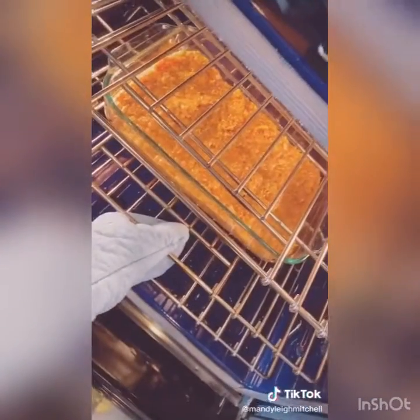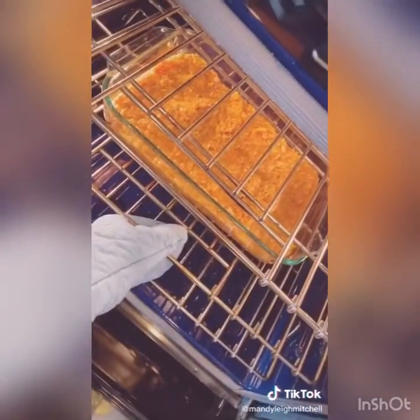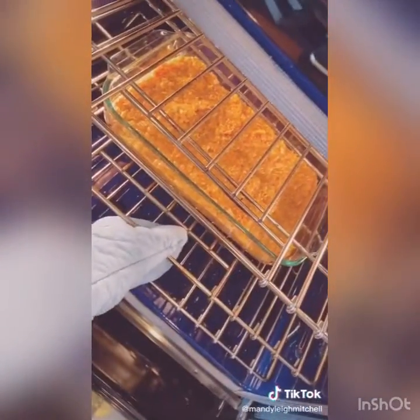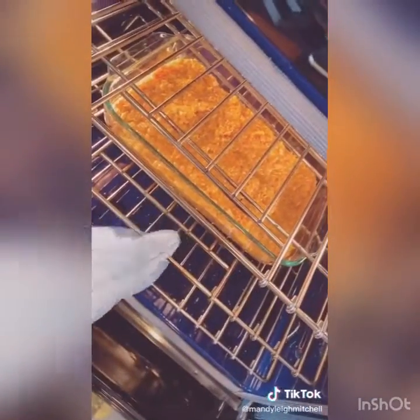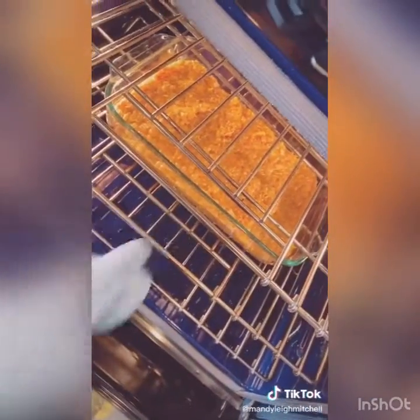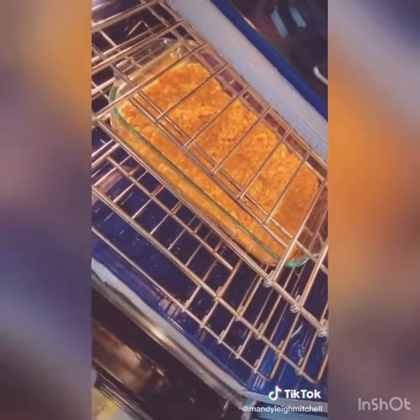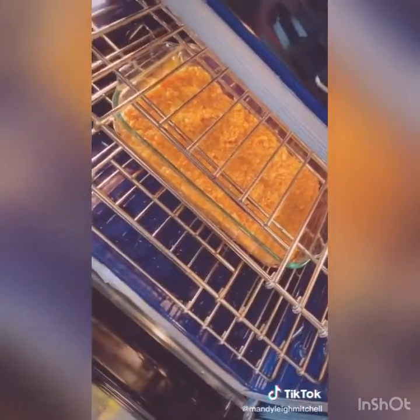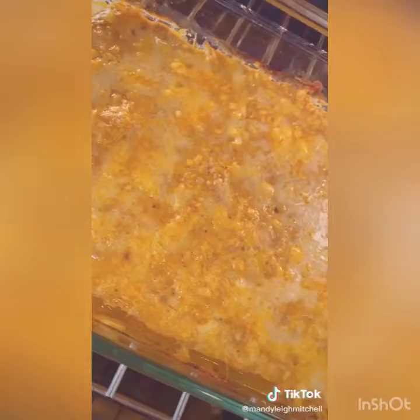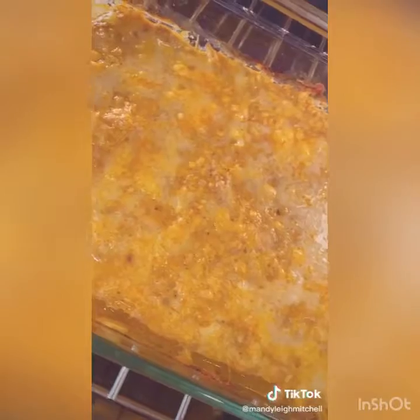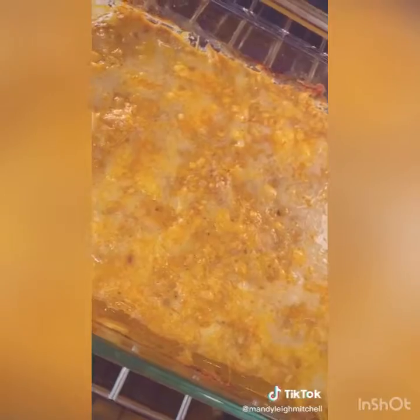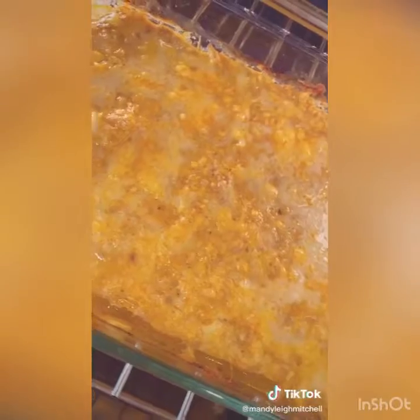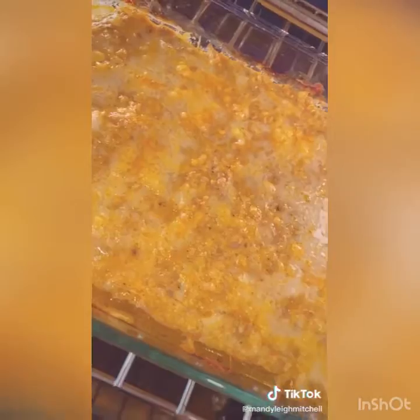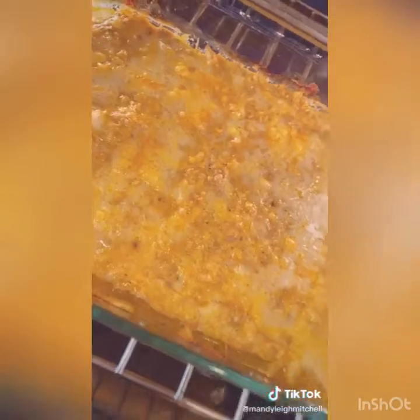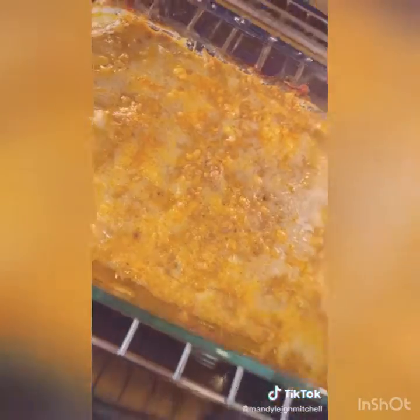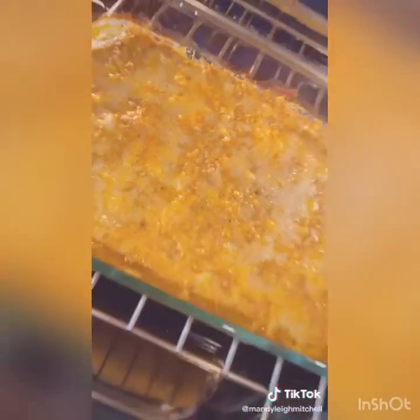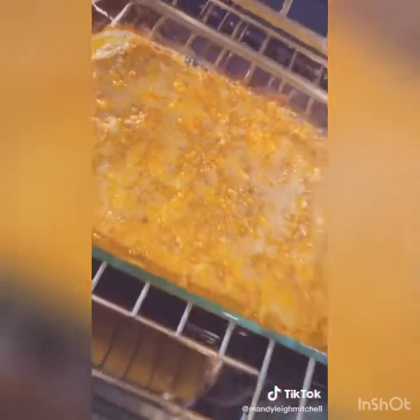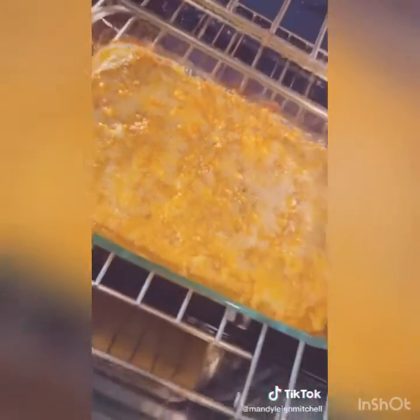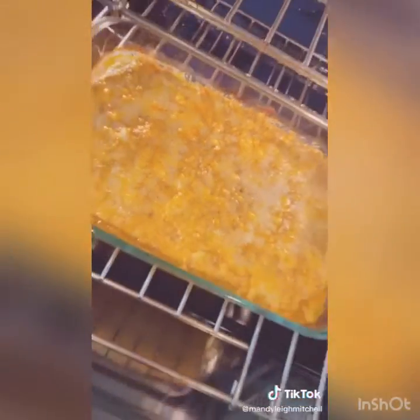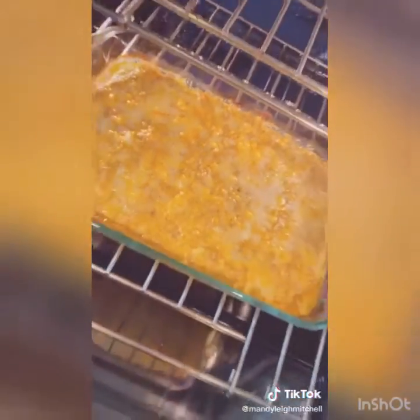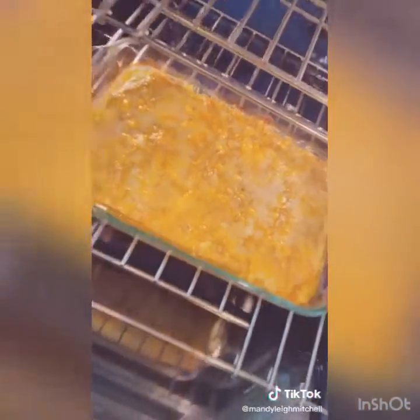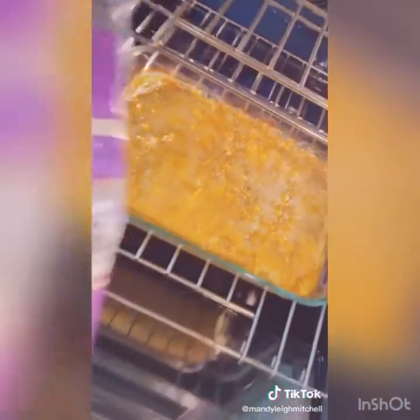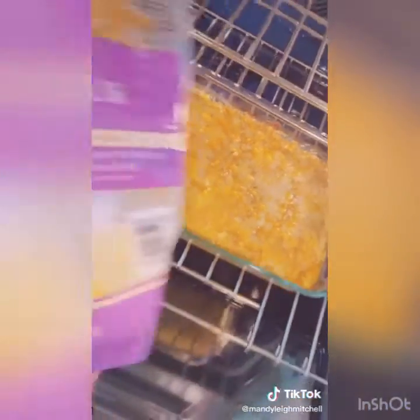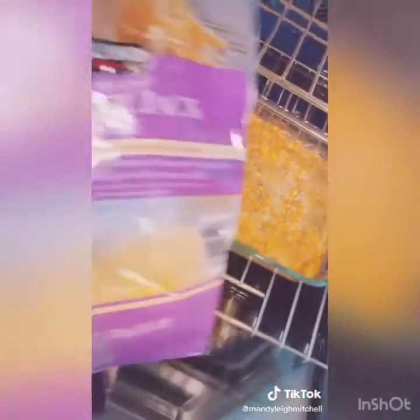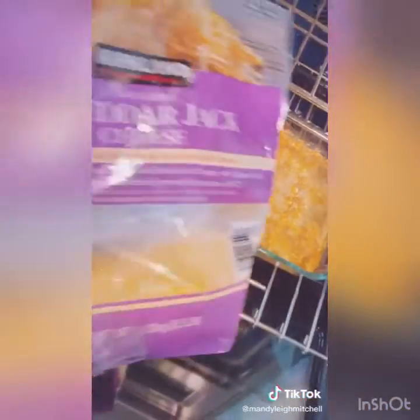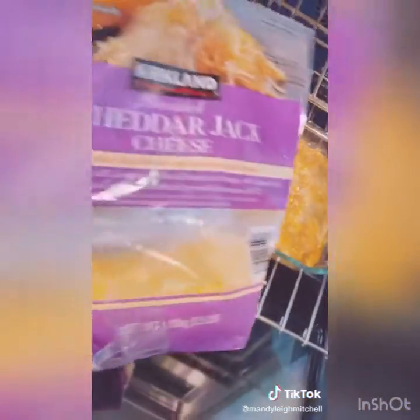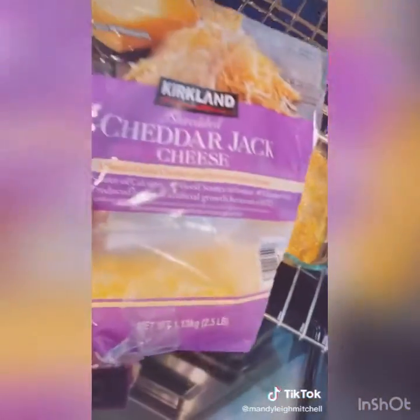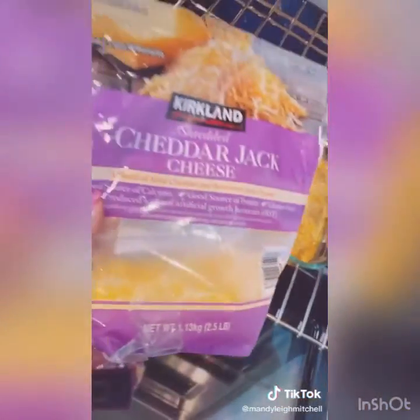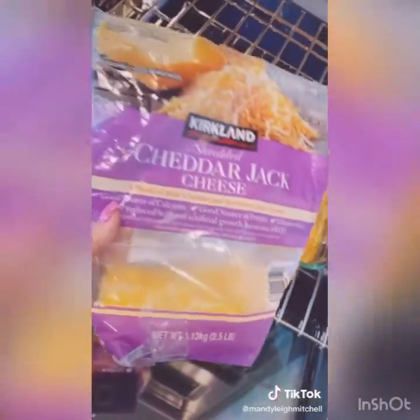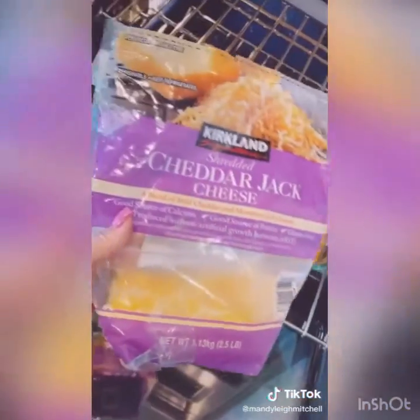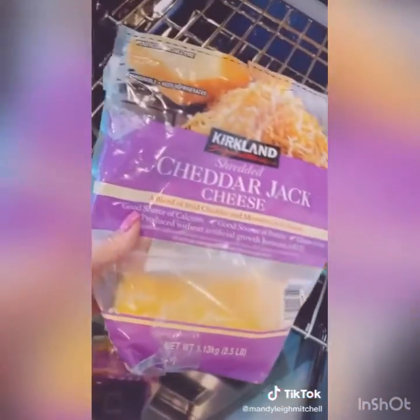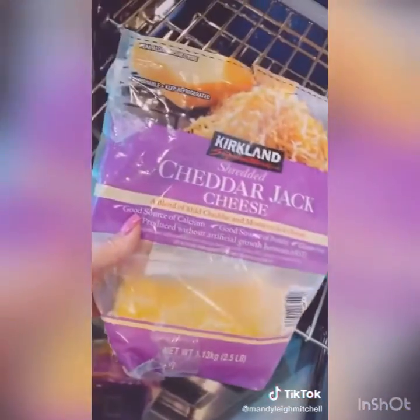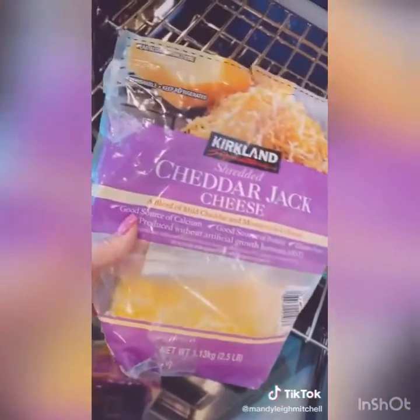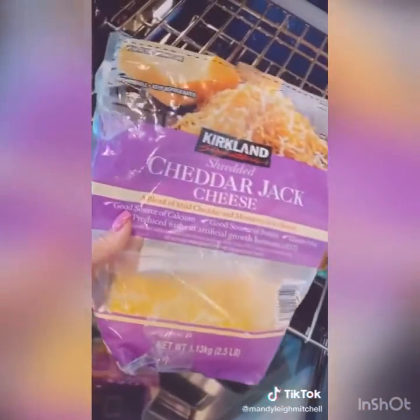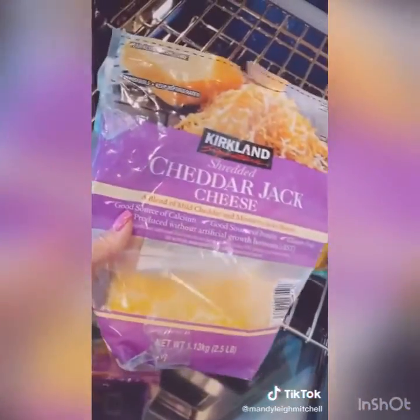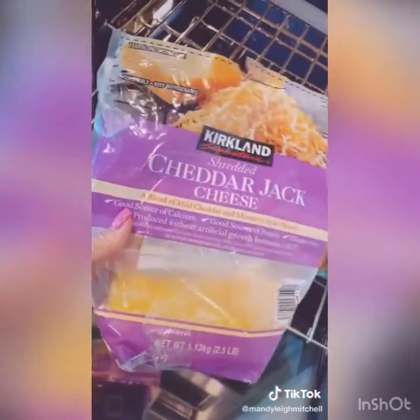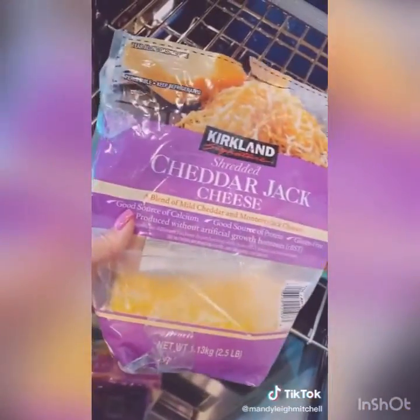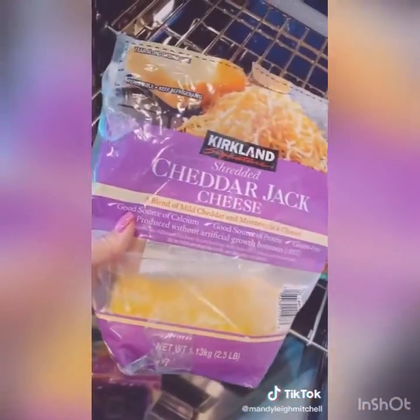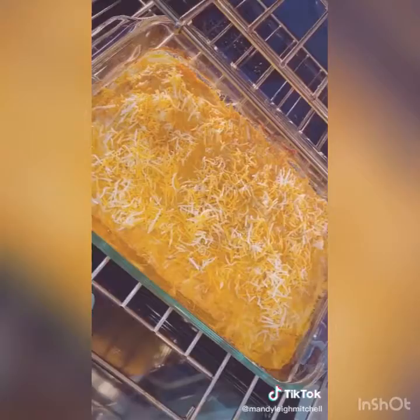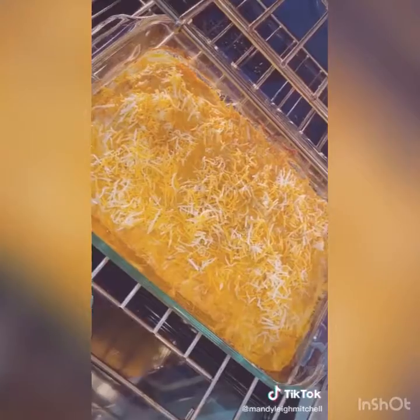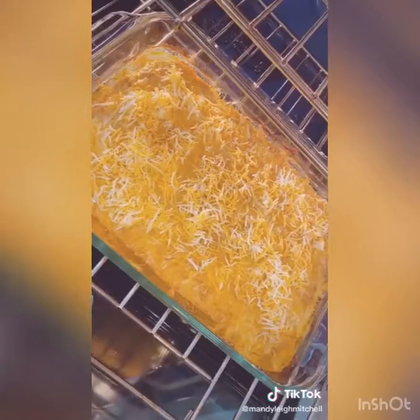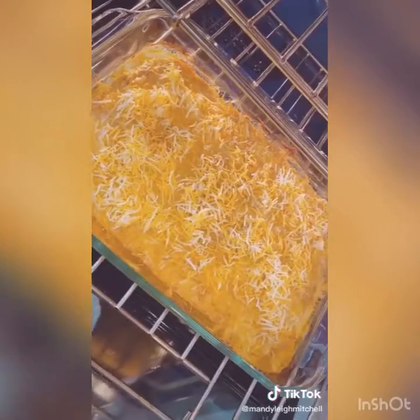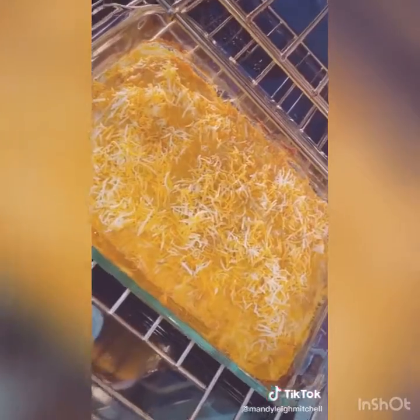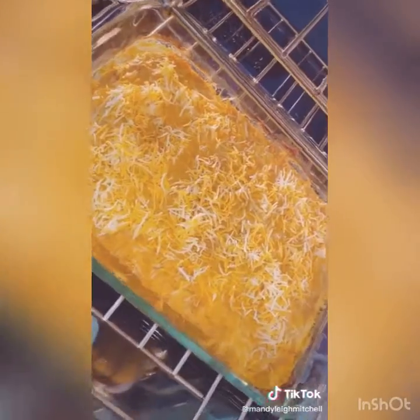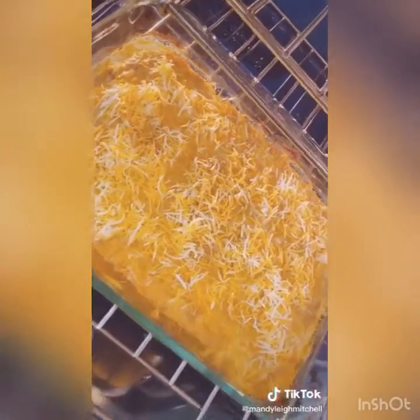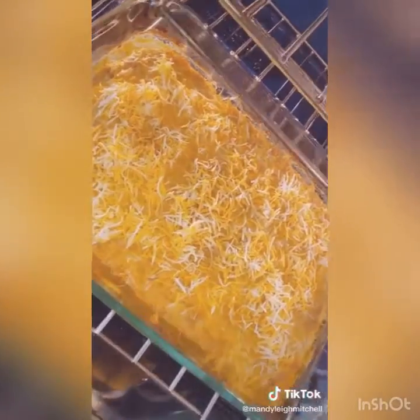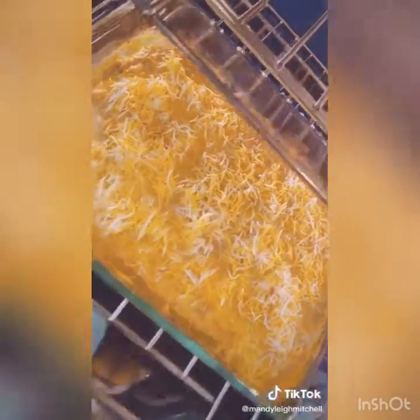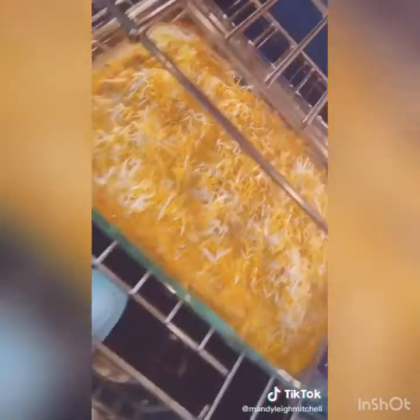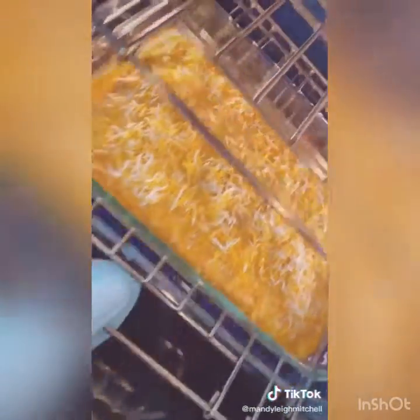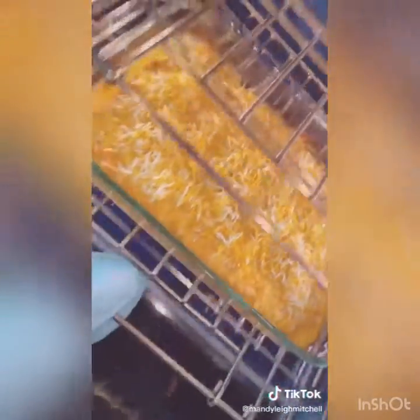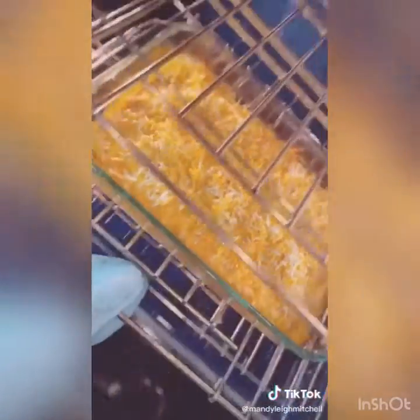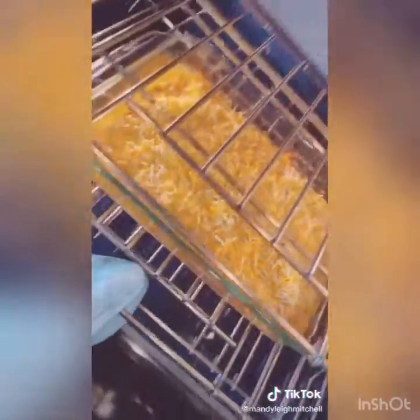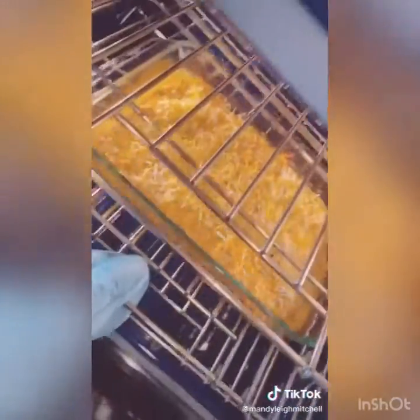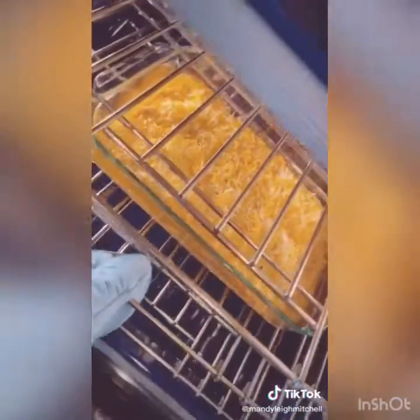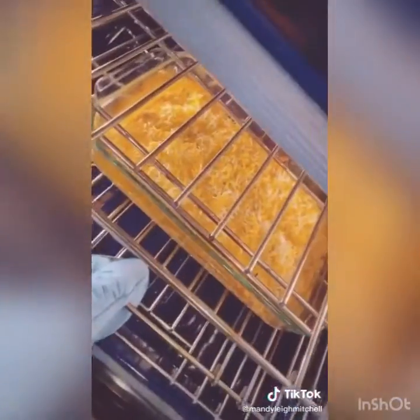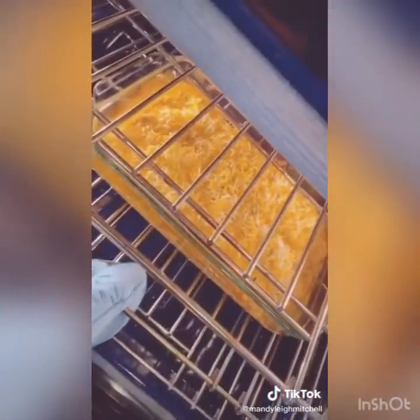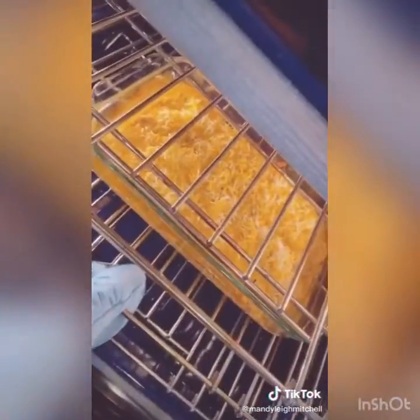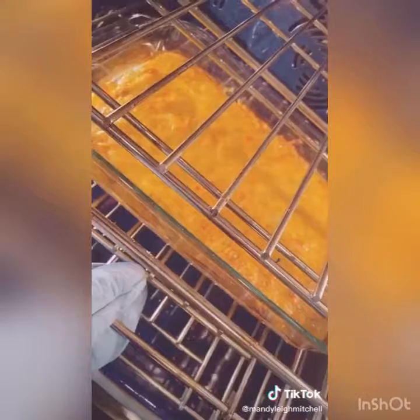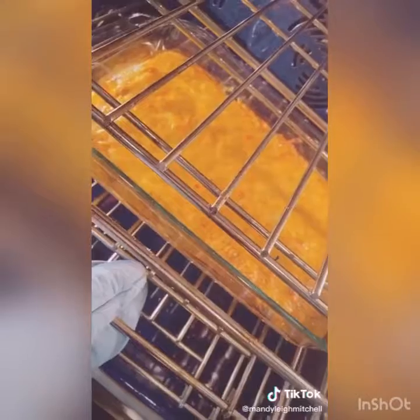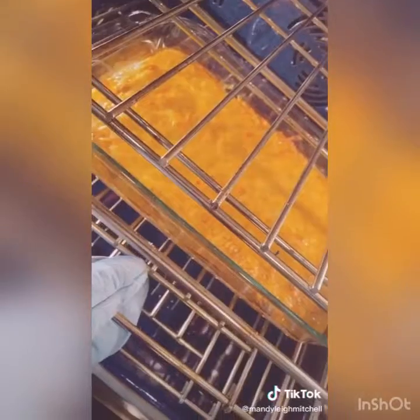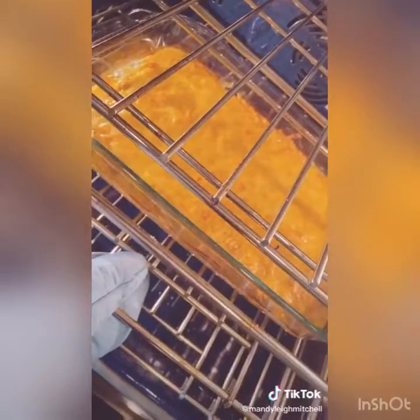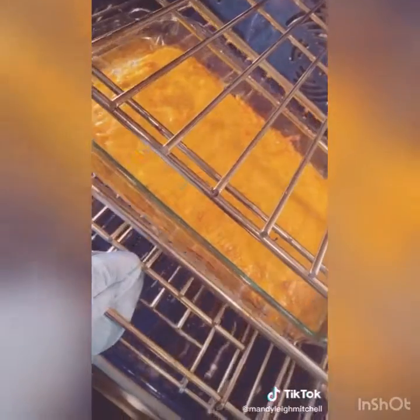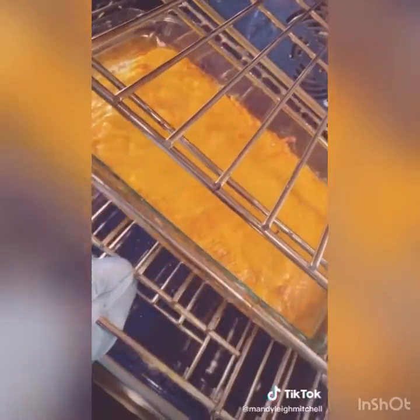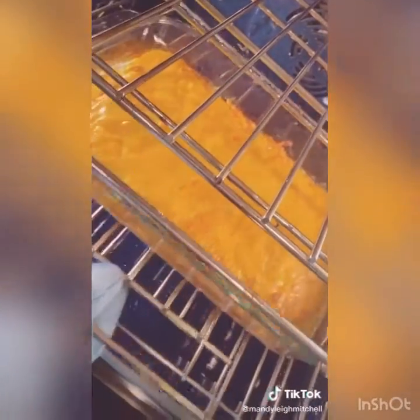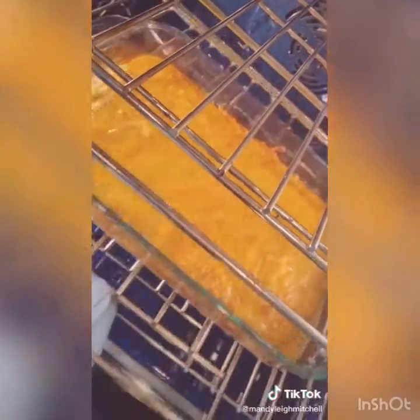Pop it in the oven at 375 for 30 minutes, then pull it out, sprinkle with some more cheese, and bake again for 30 more minutes.